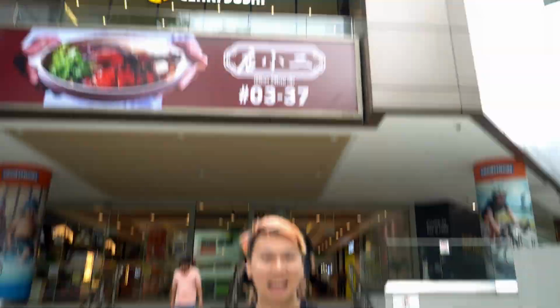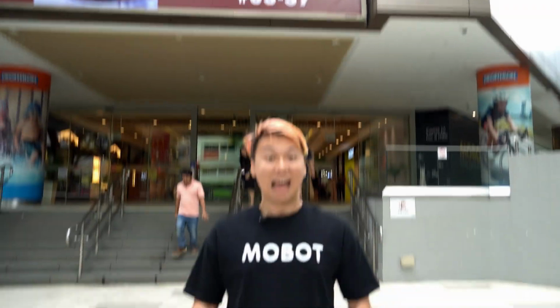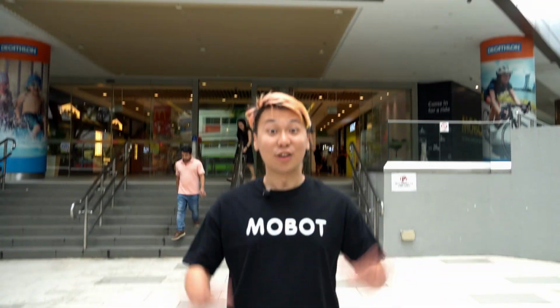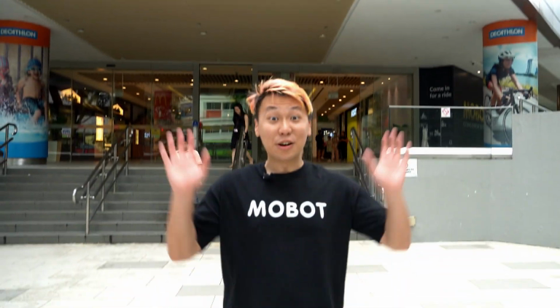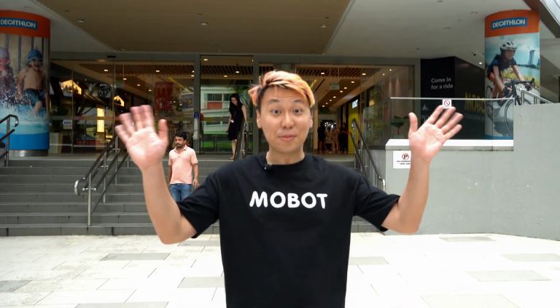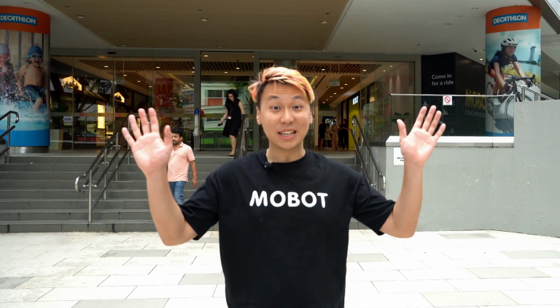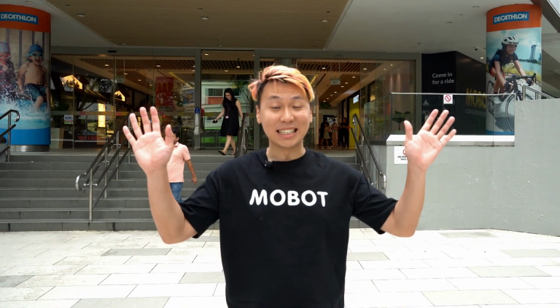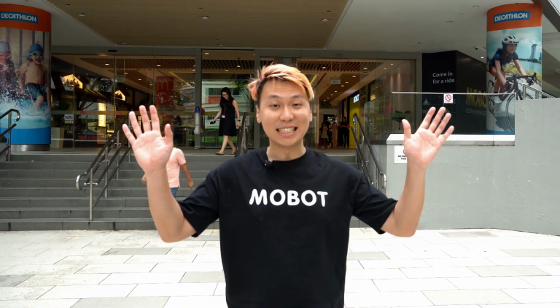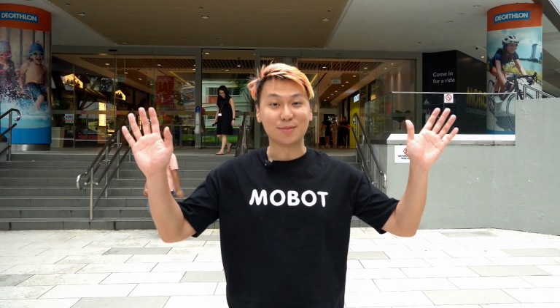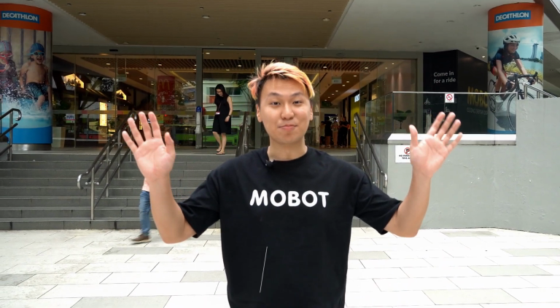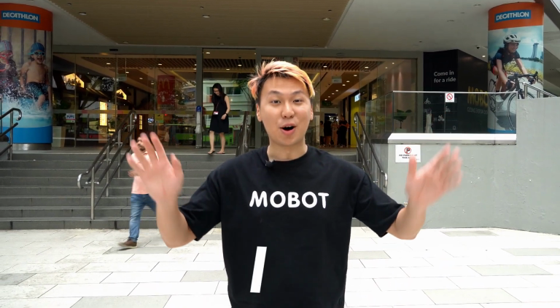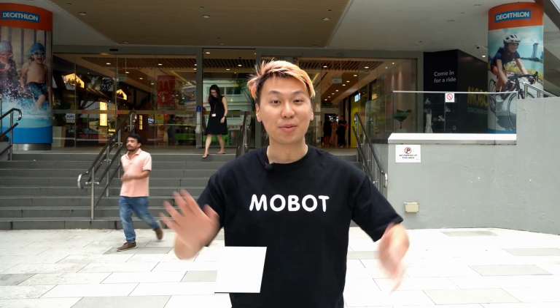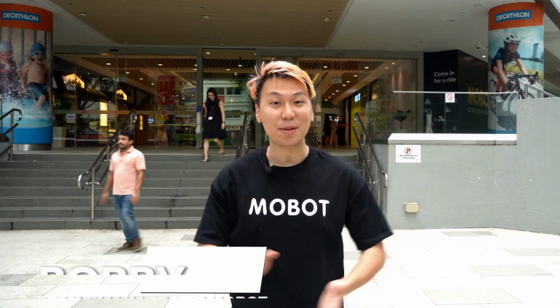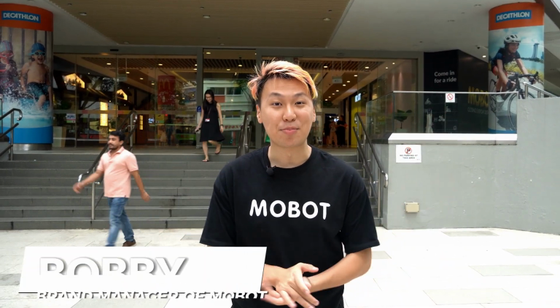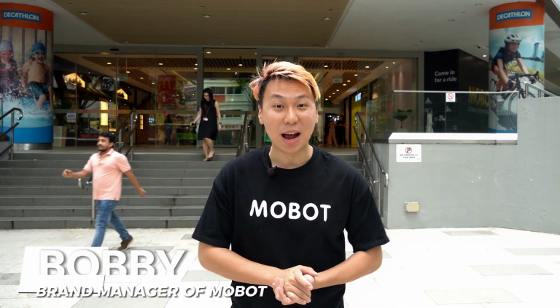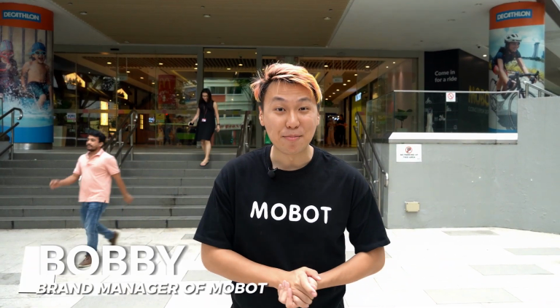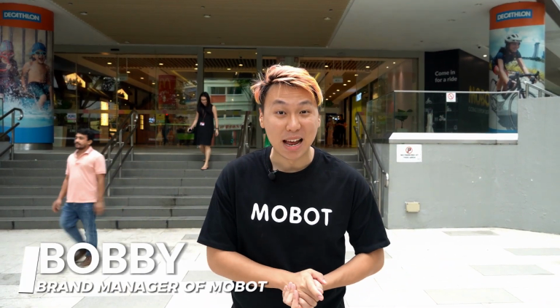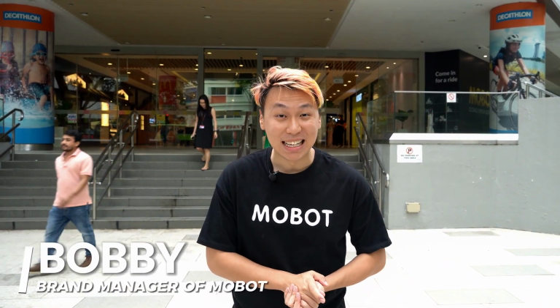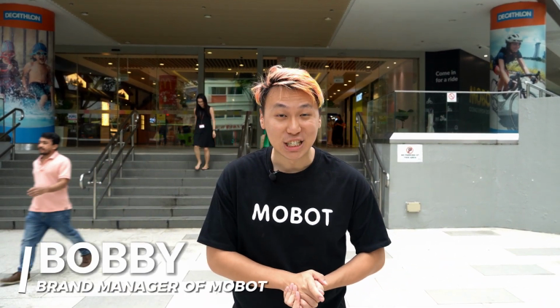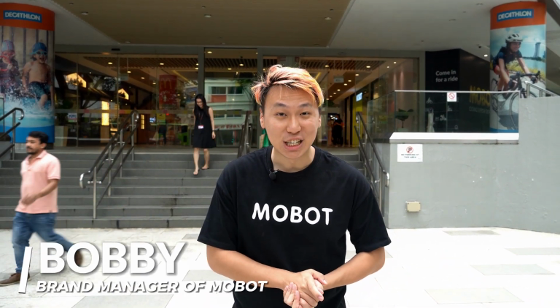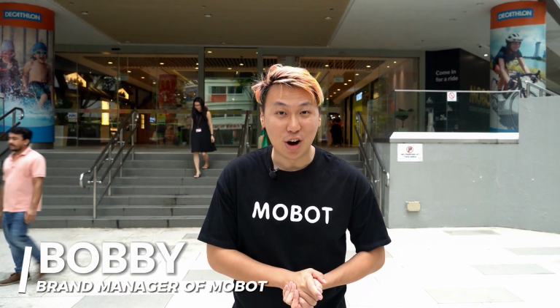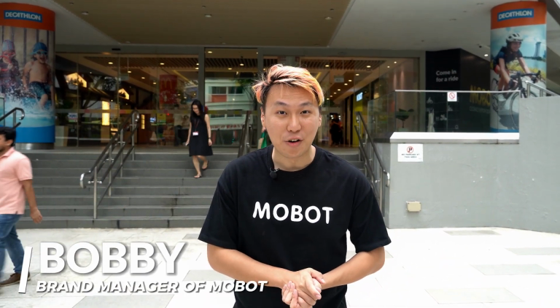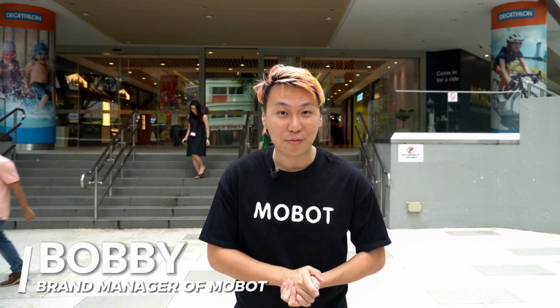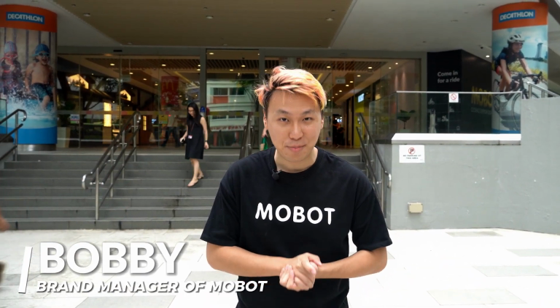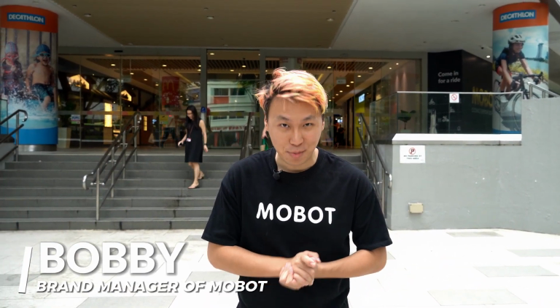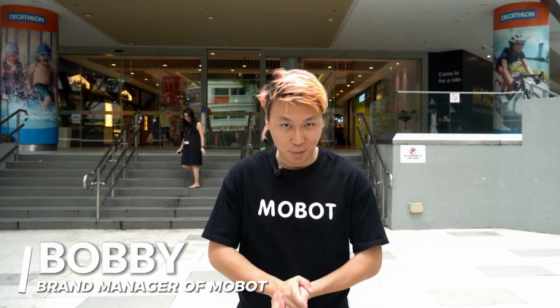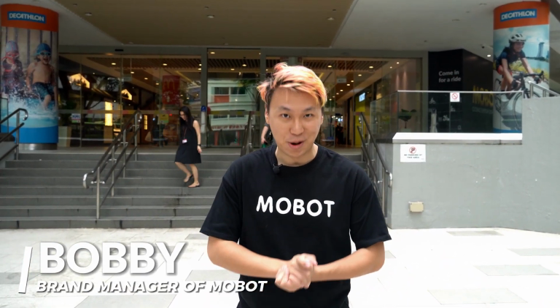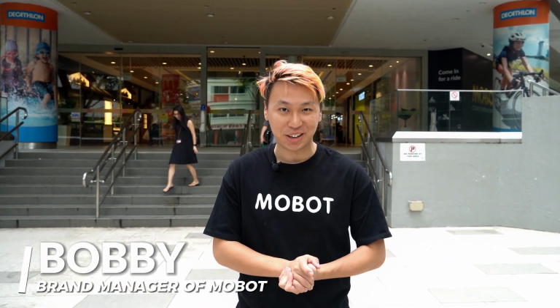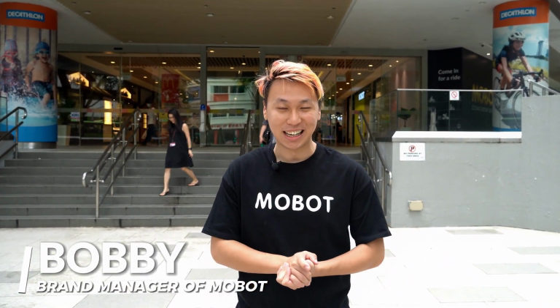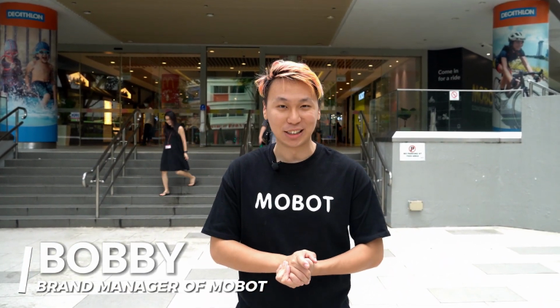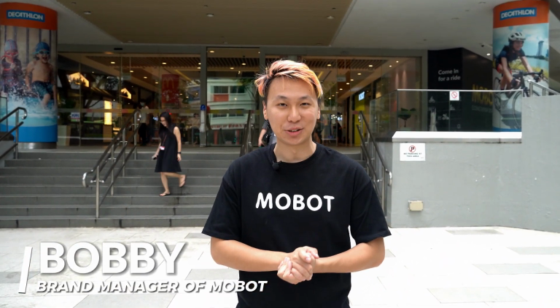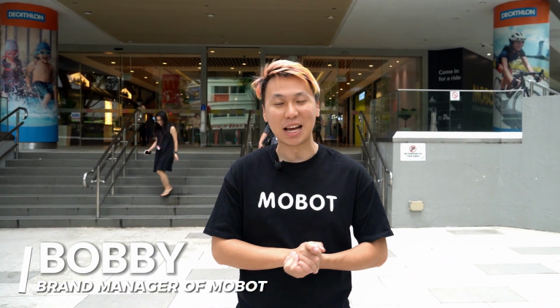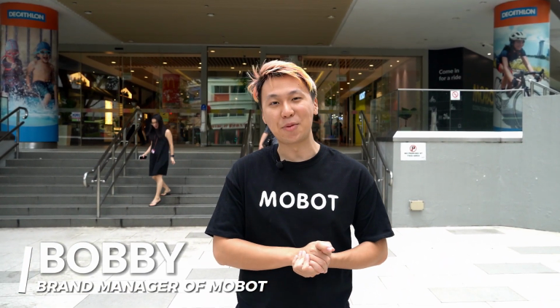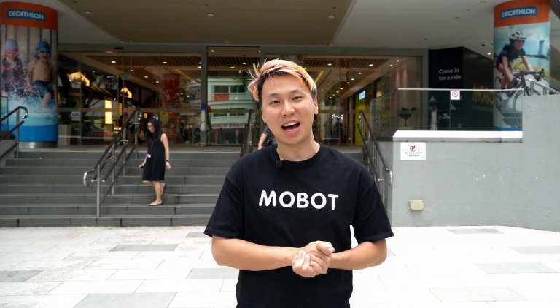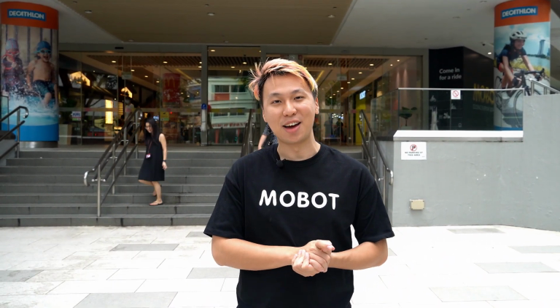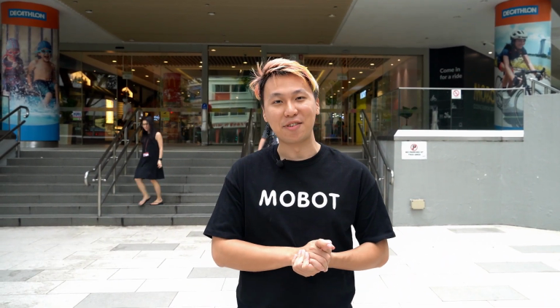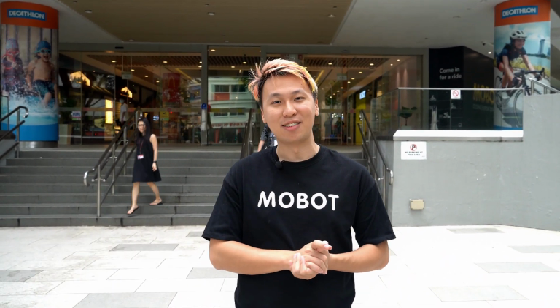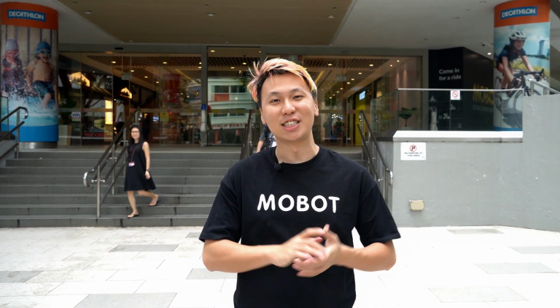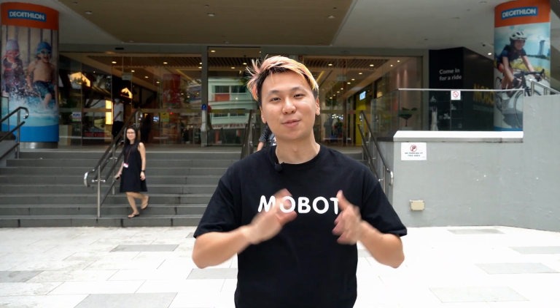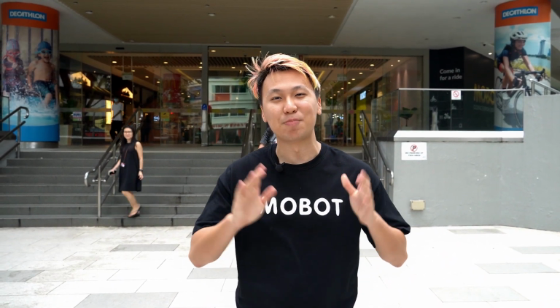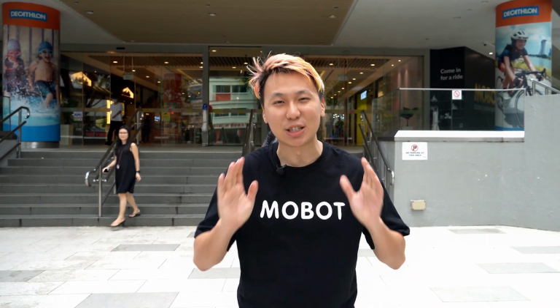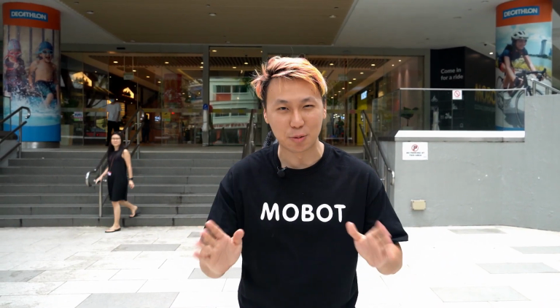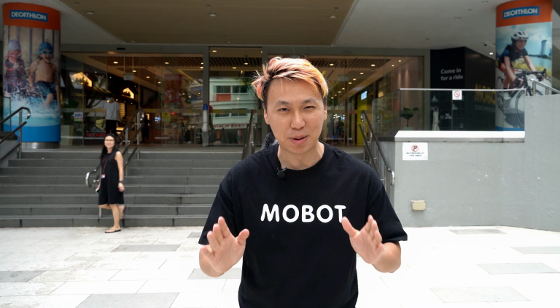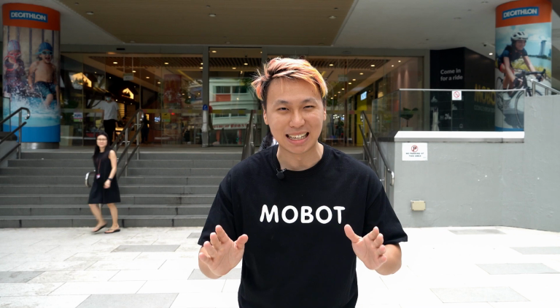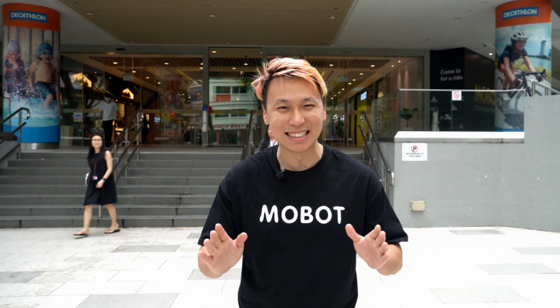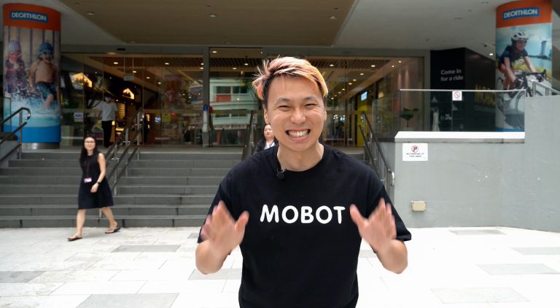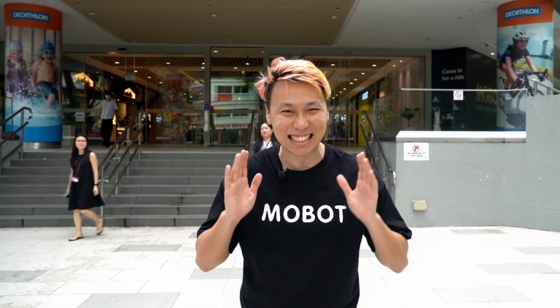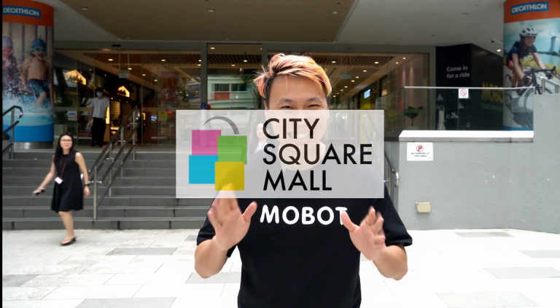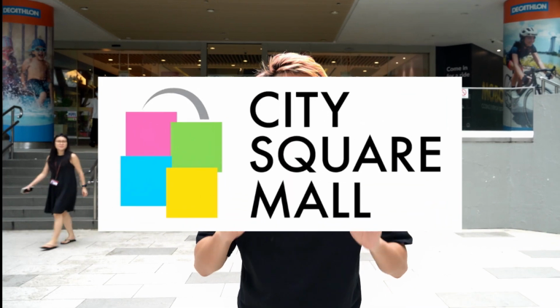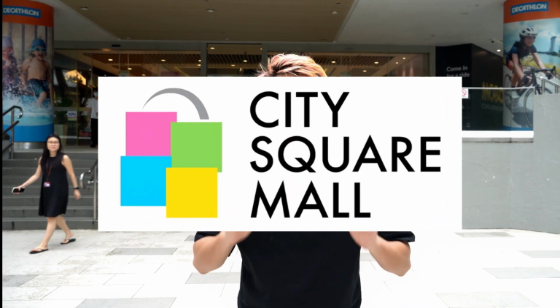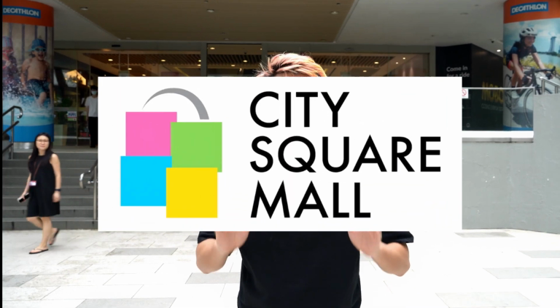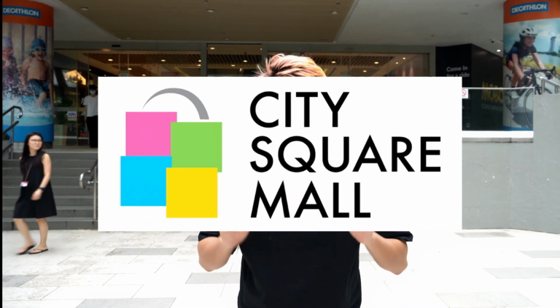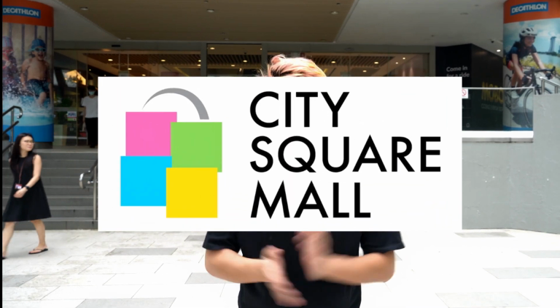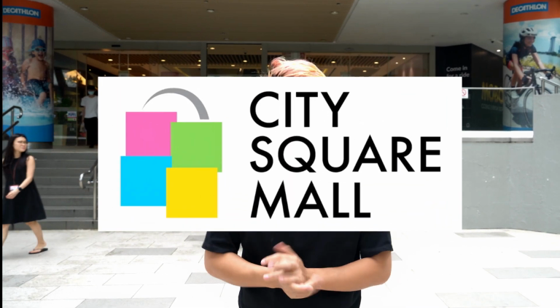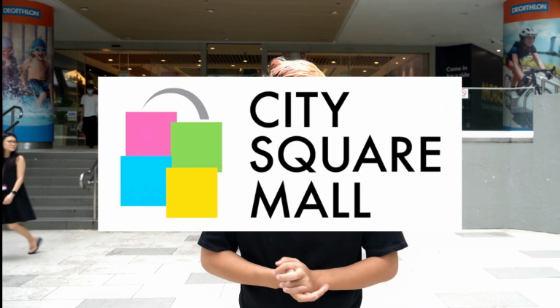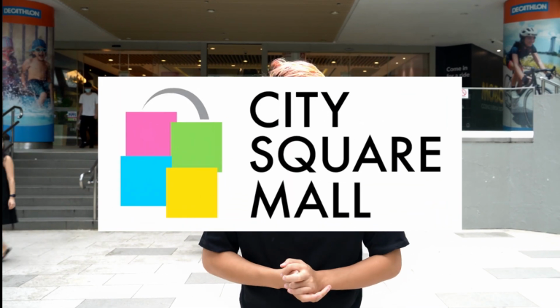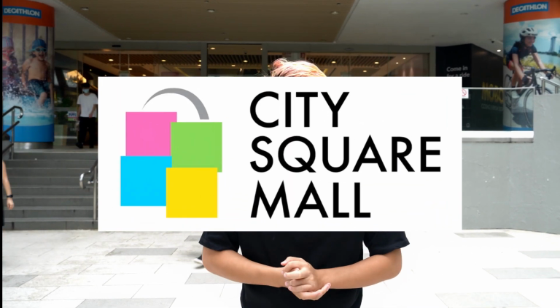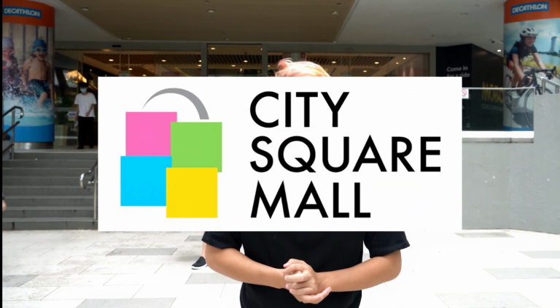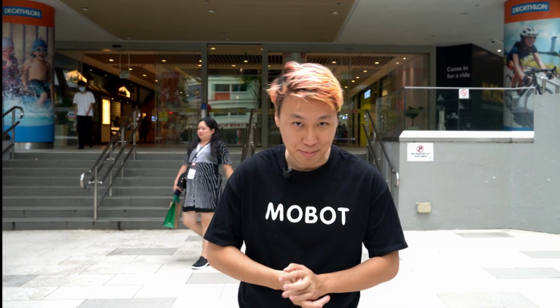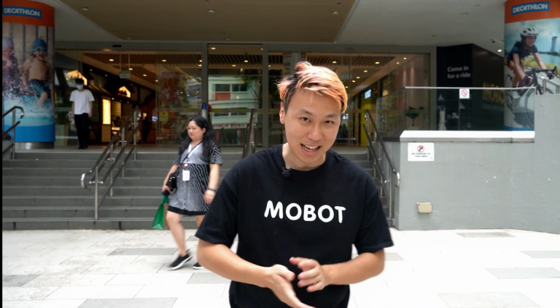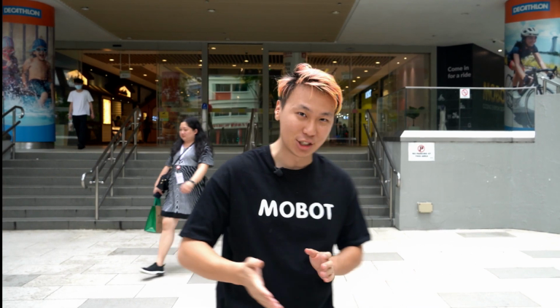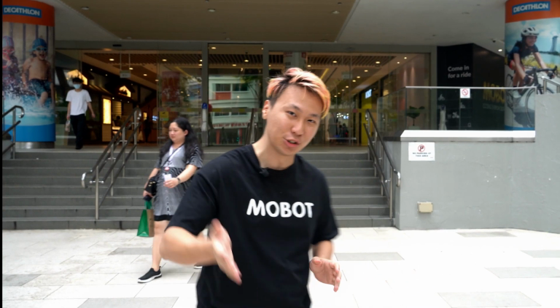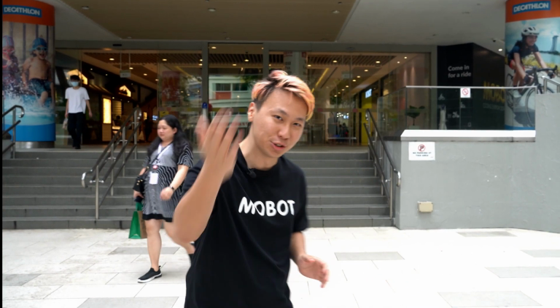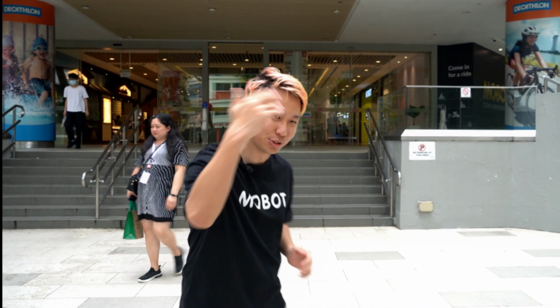Hello everybody, this is Bobby, Brand Manager of Mobot. Today we are at a very special place, T Square Mall. Come, let's show you.